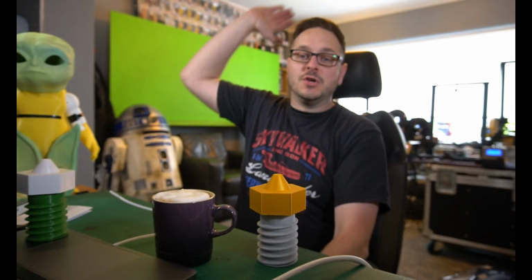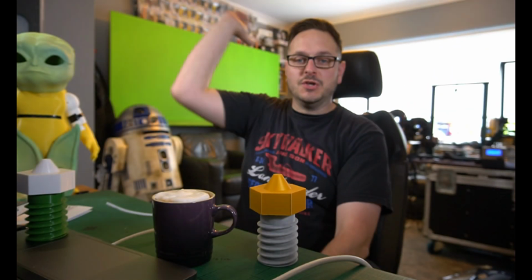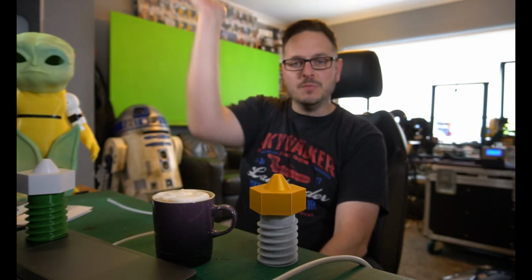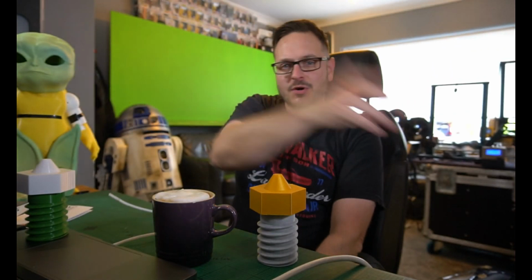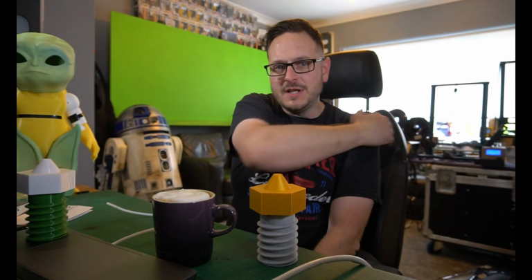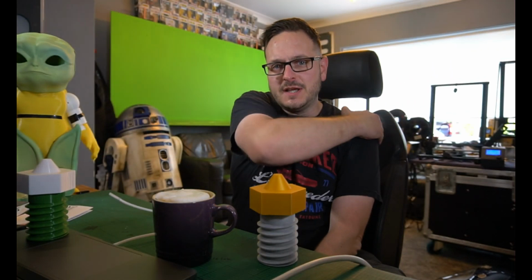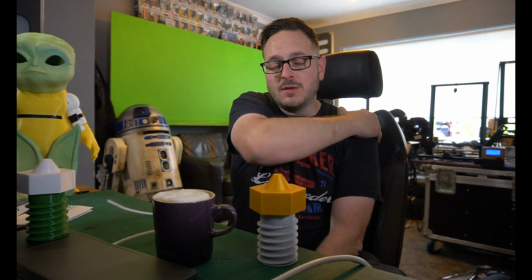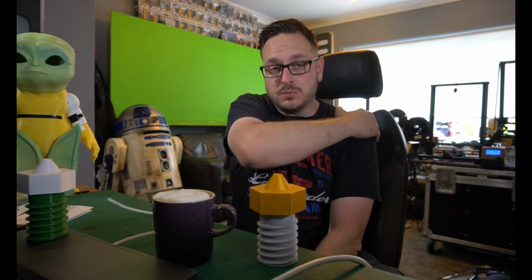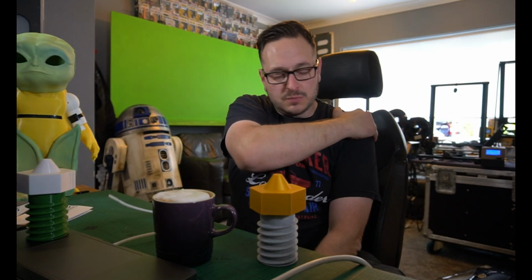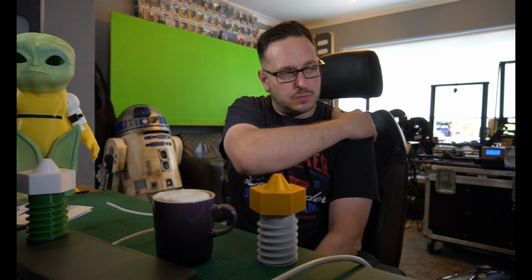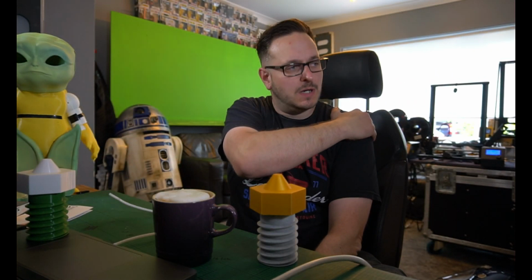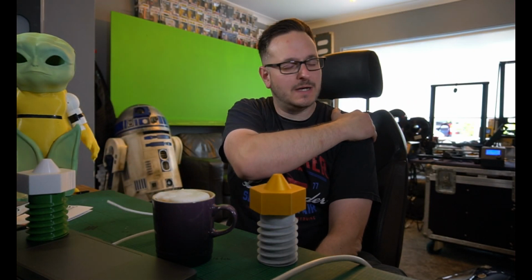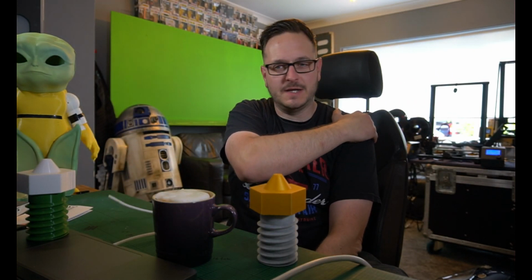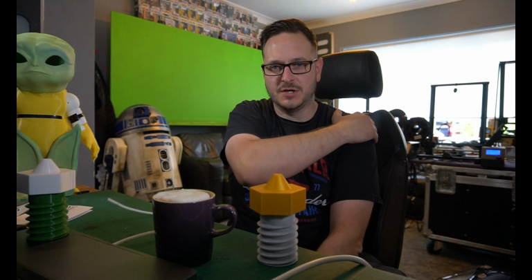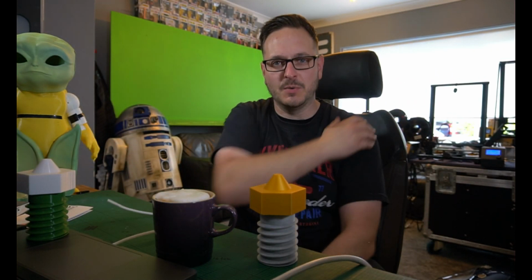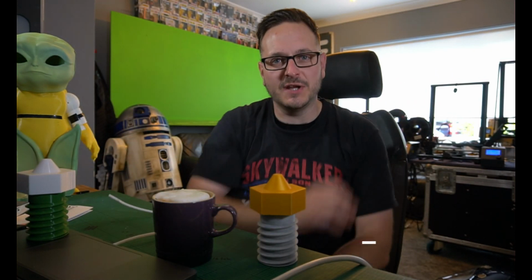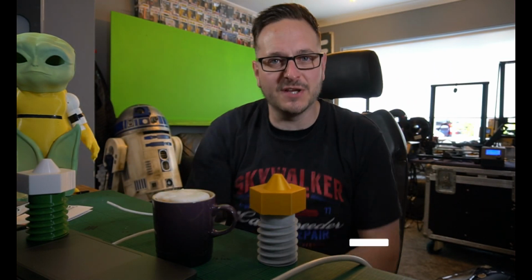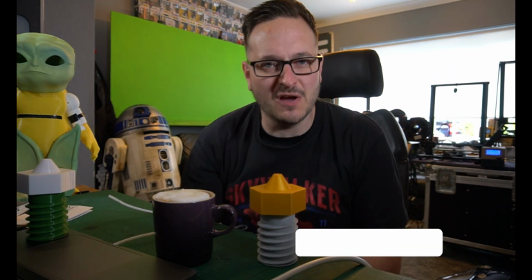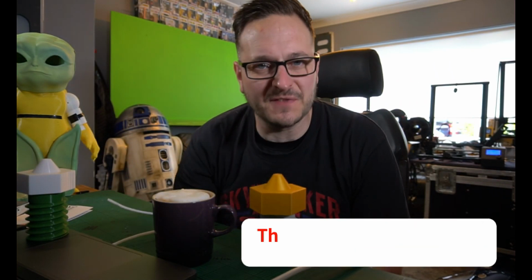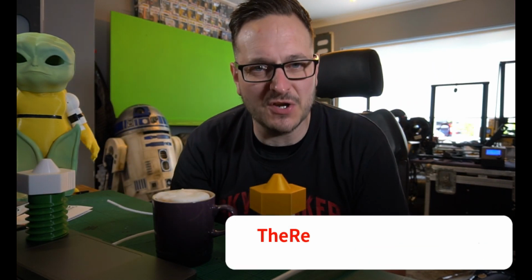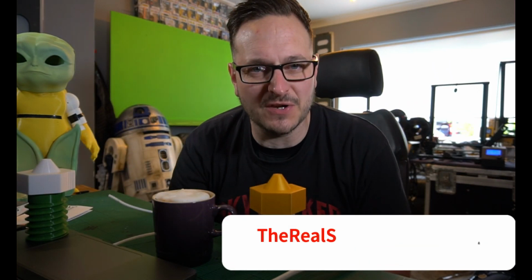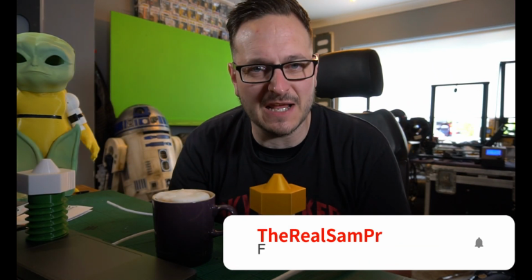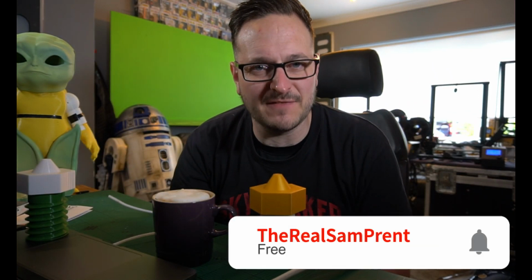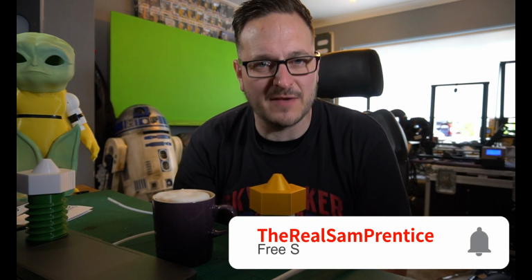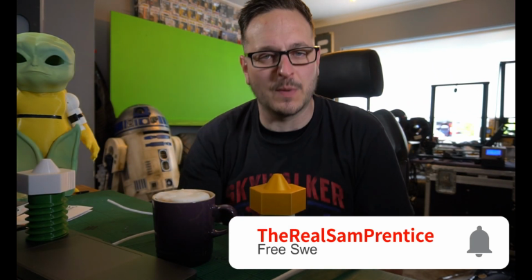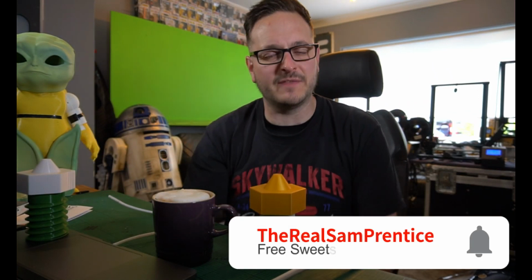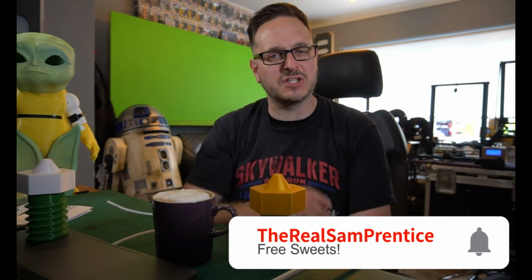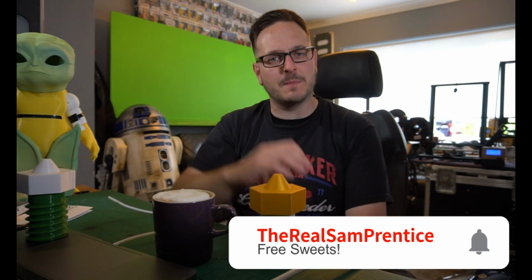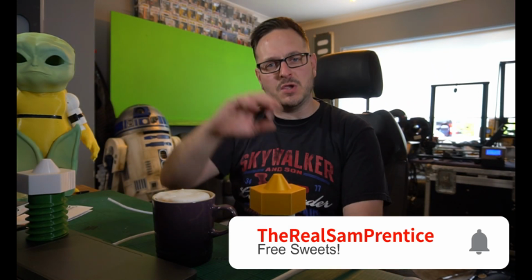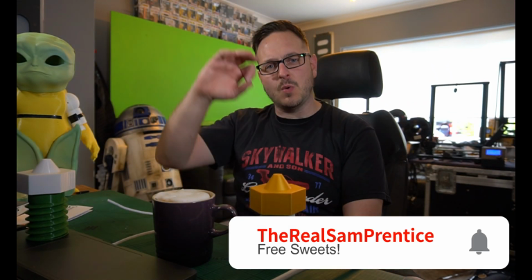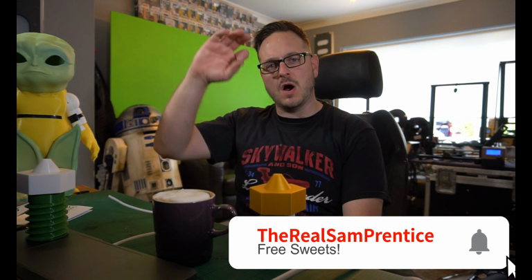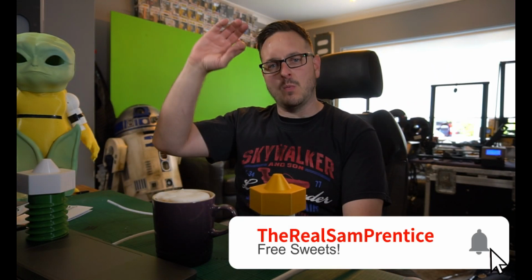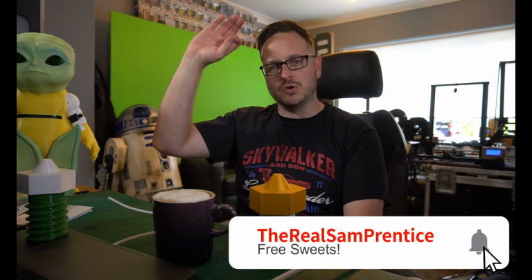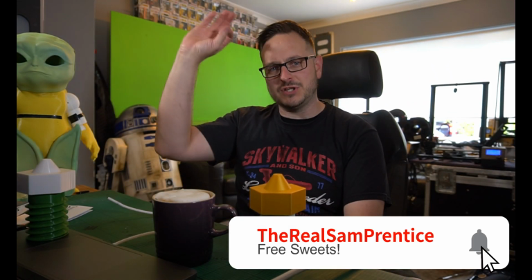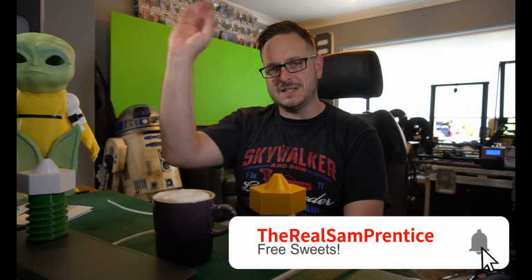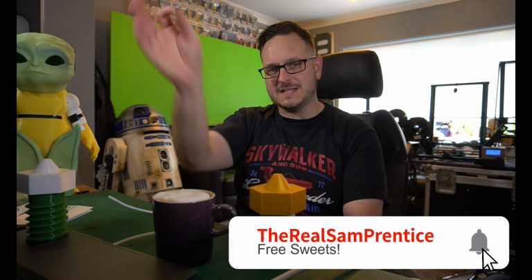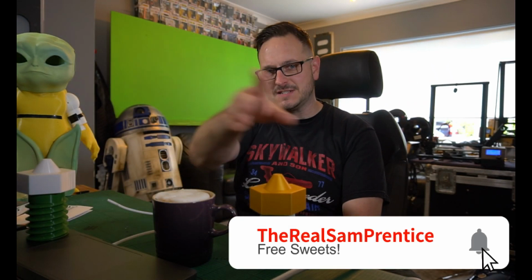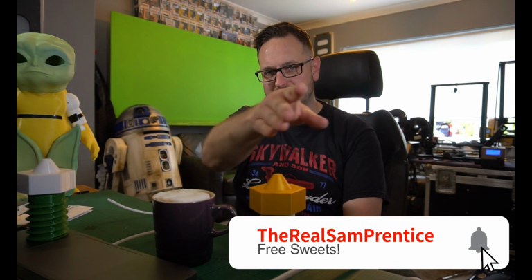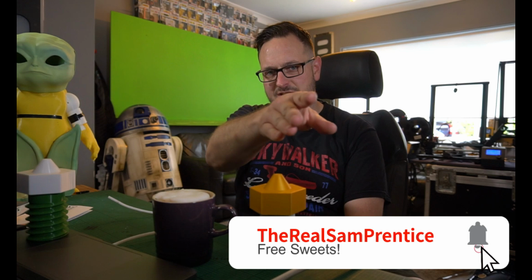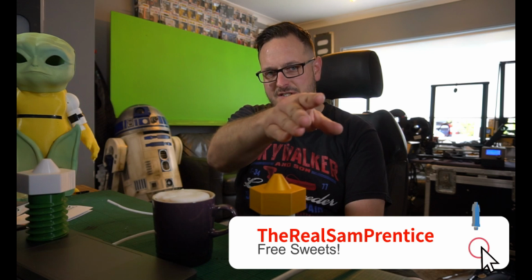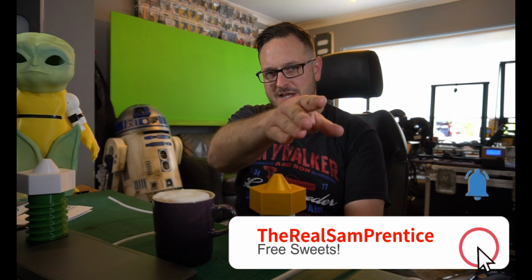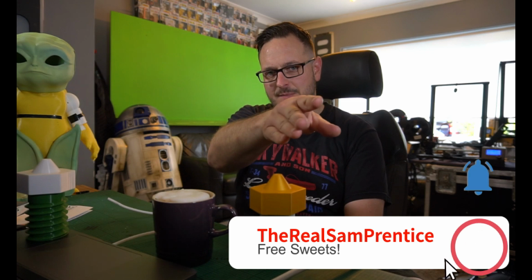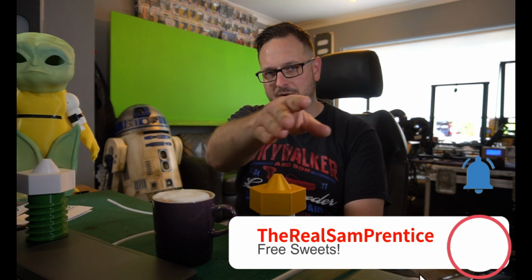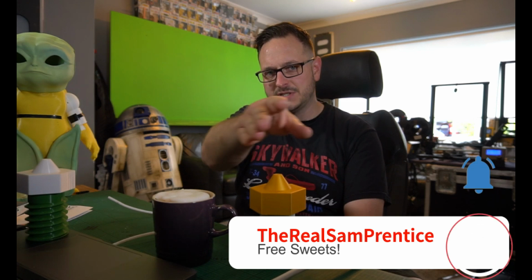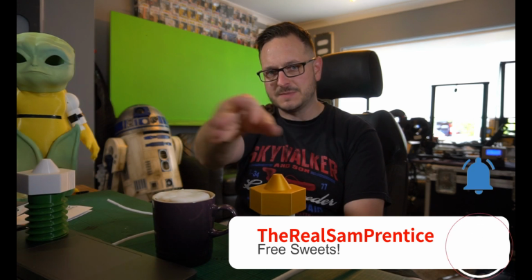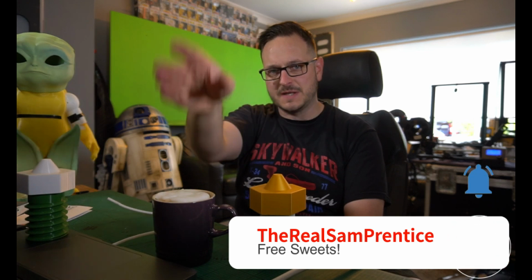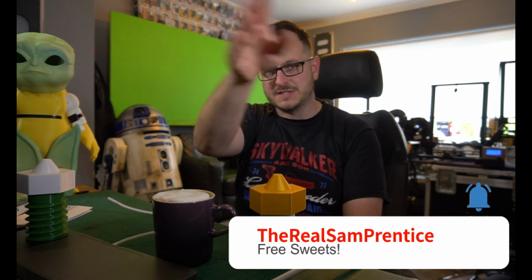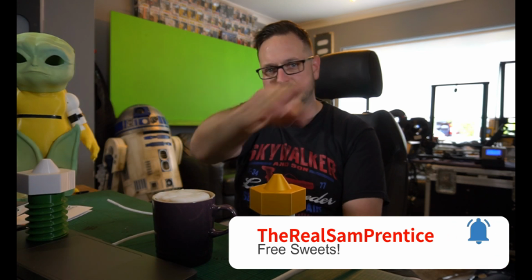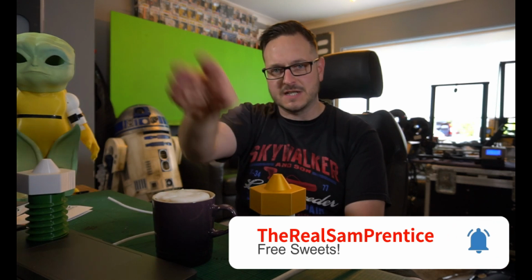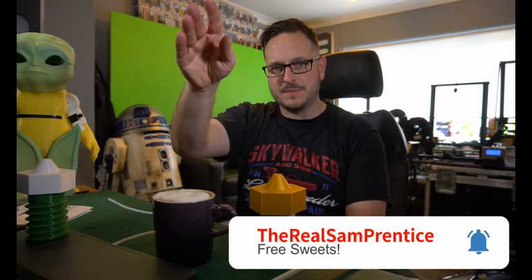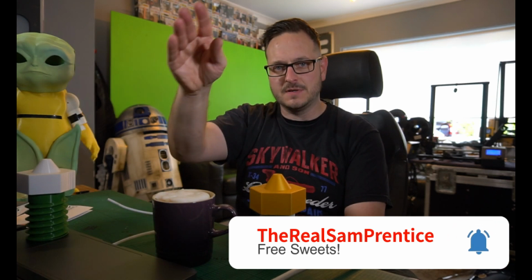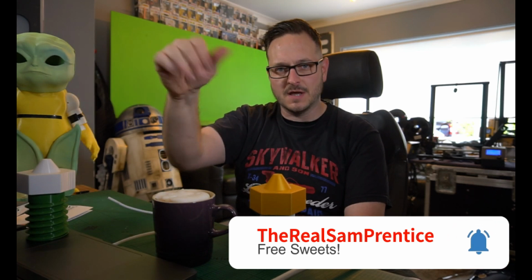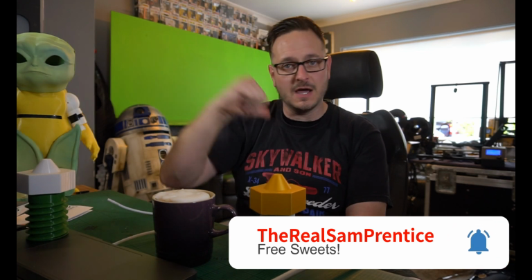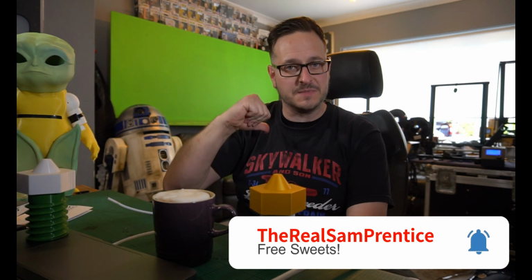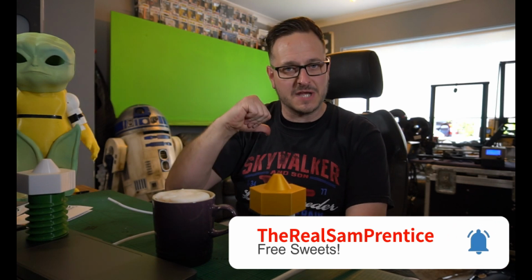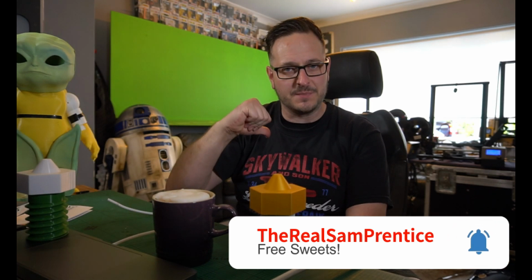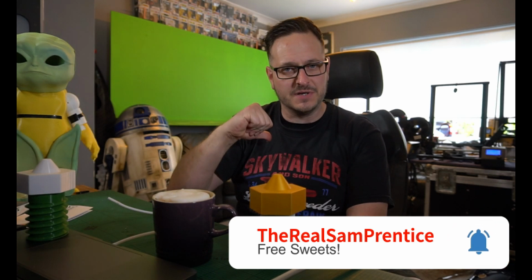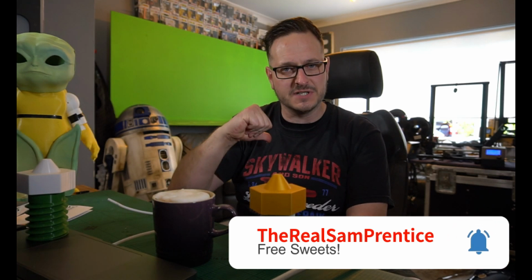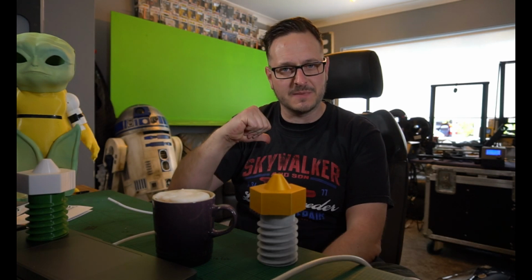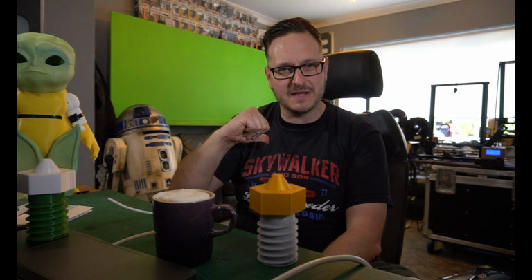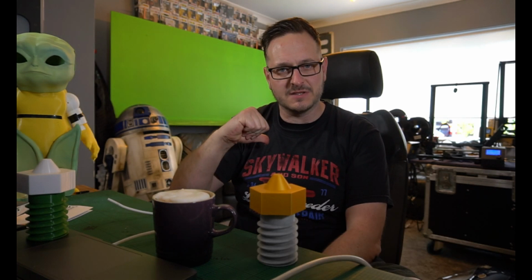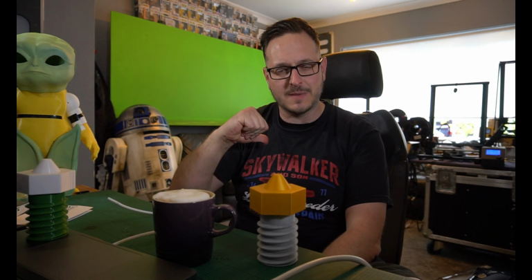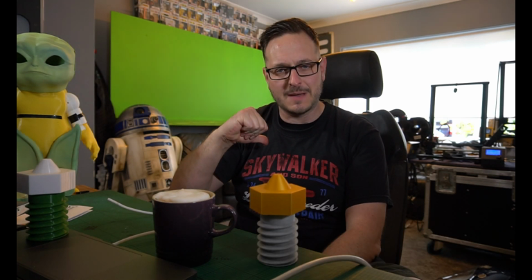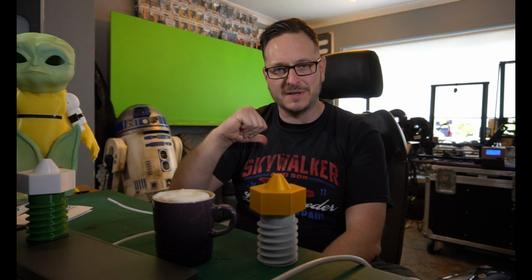Good morning, good afternoon, good evening — whatever time you are watching this, this is Sam Prentice Makes Things Happen. I'm Sam Prentice making them happen.